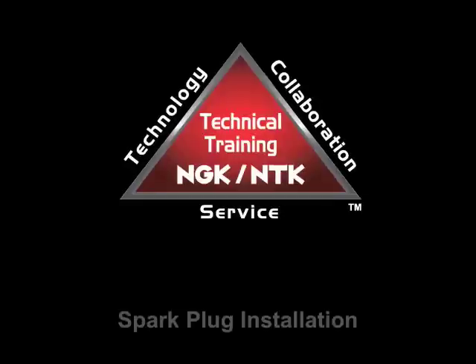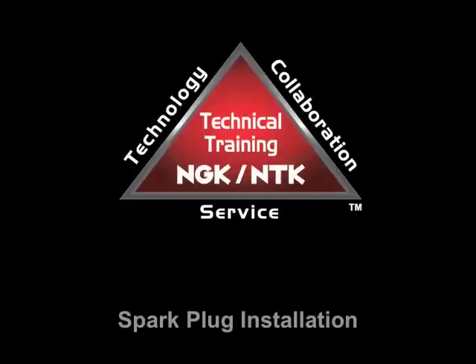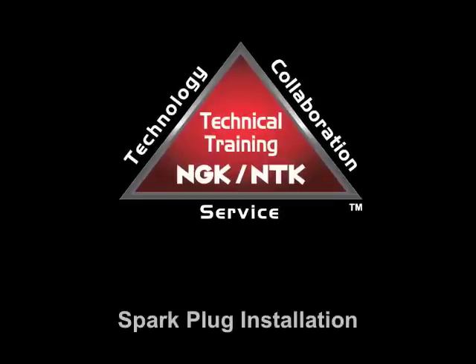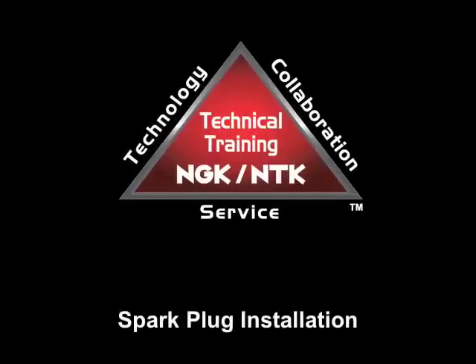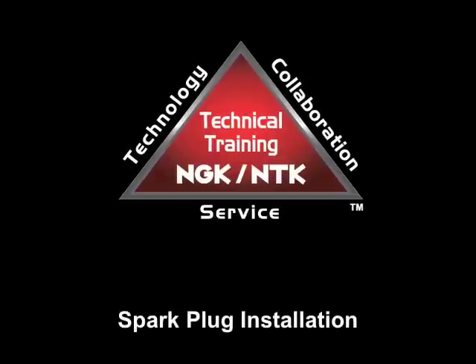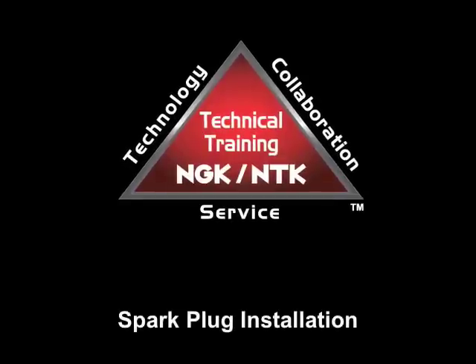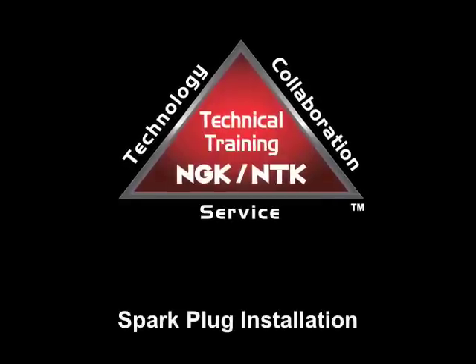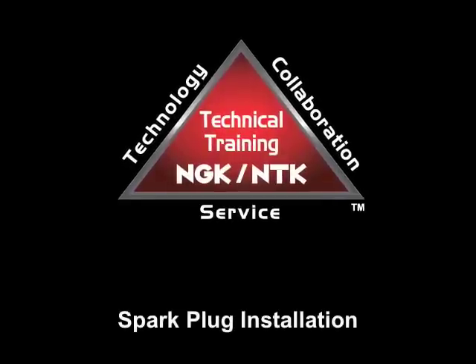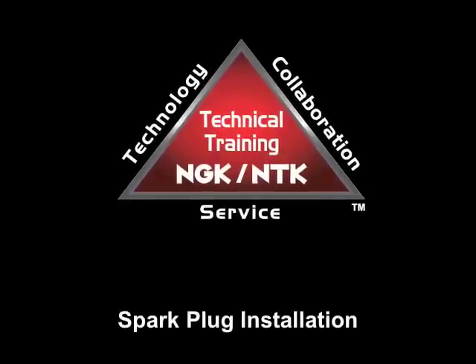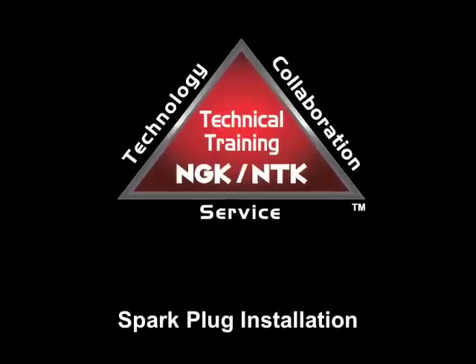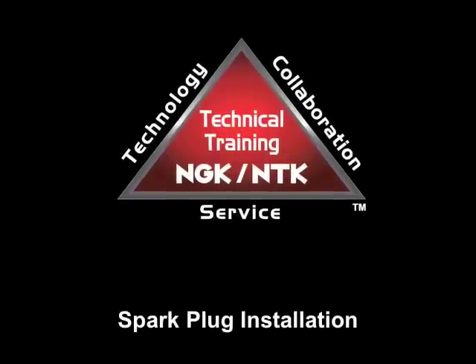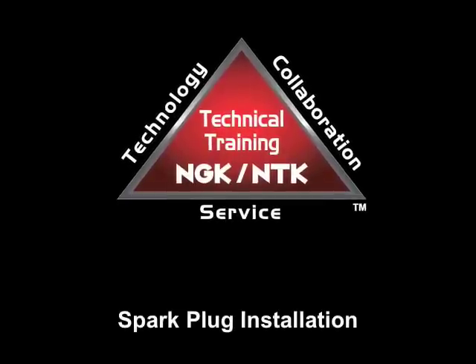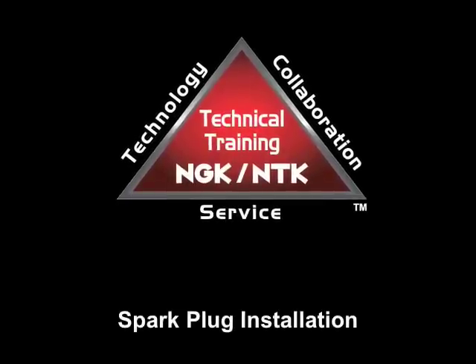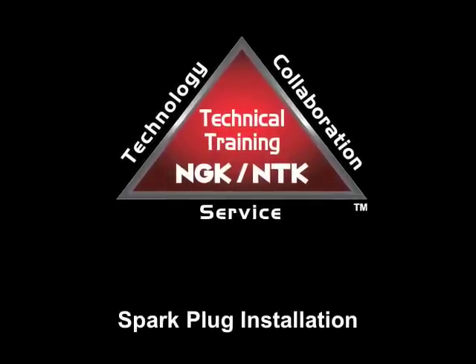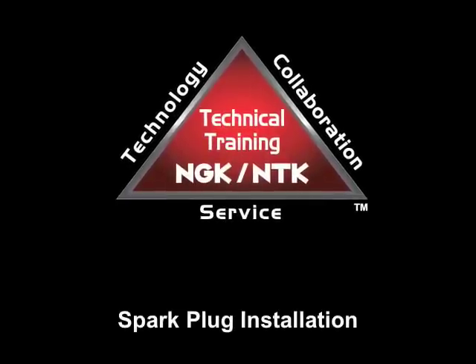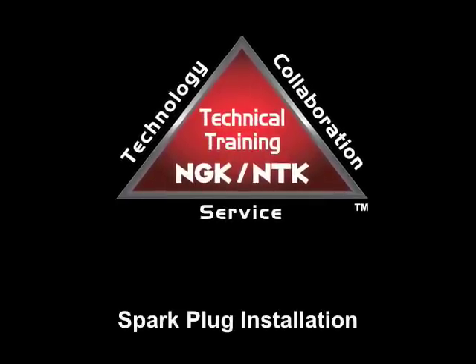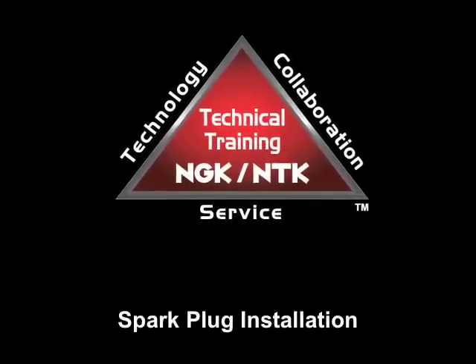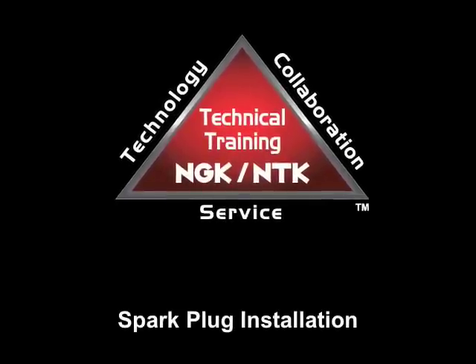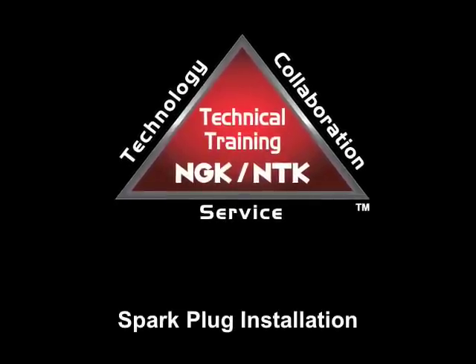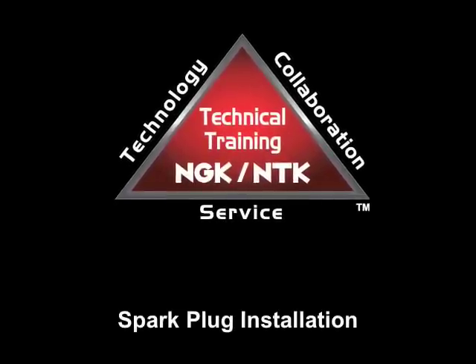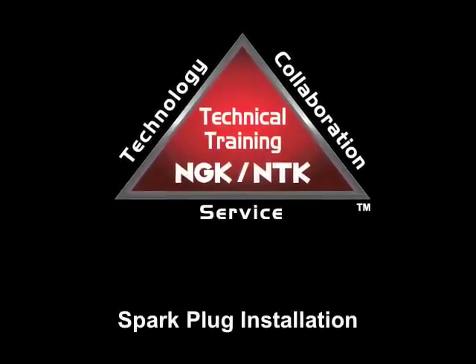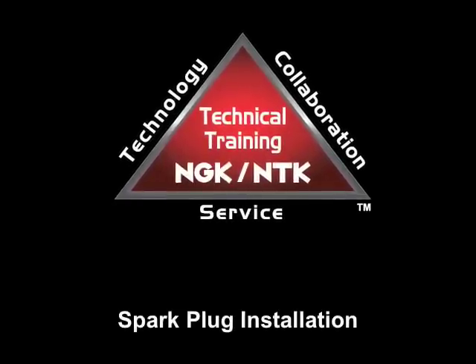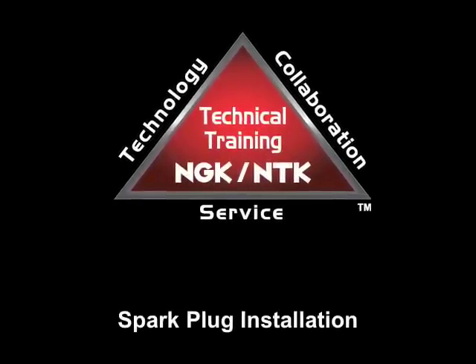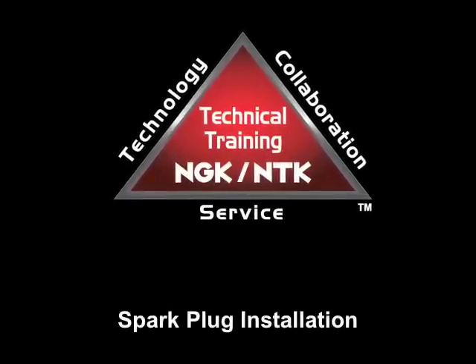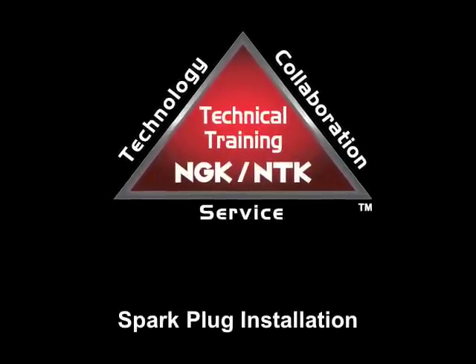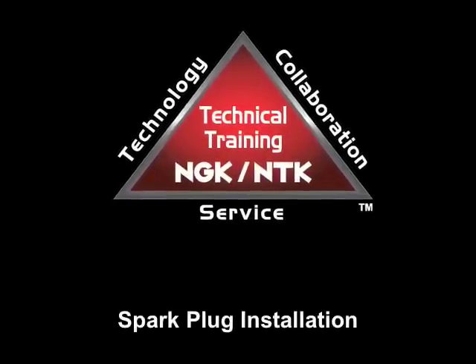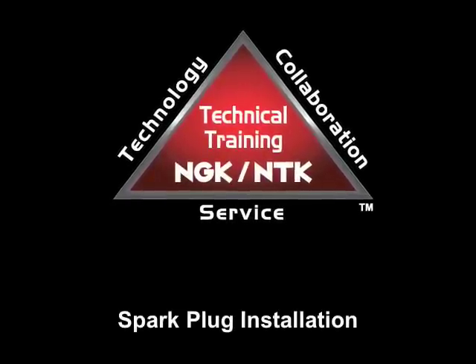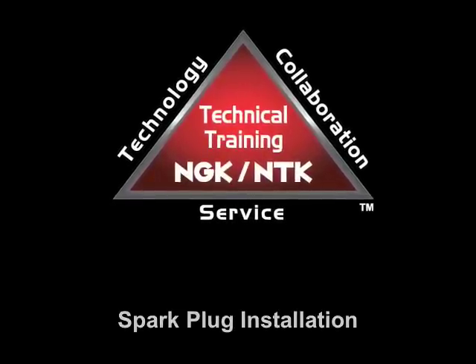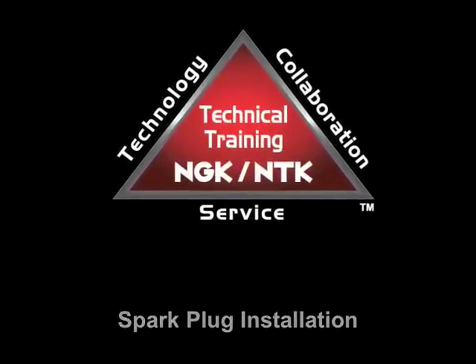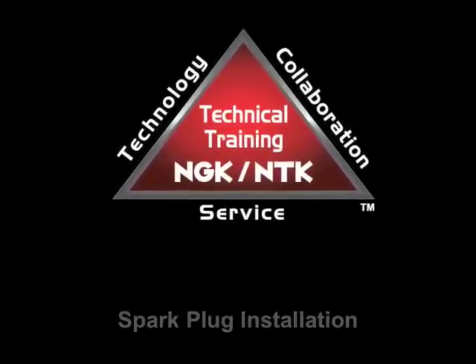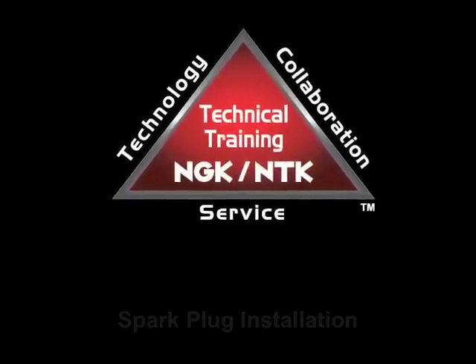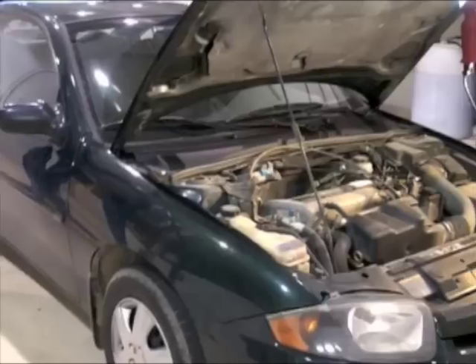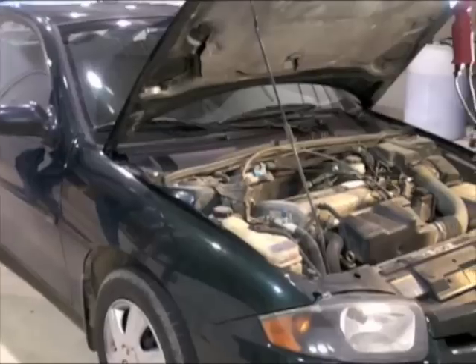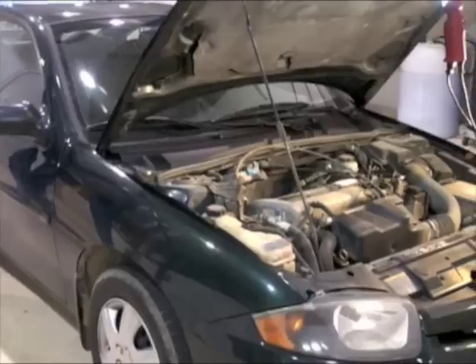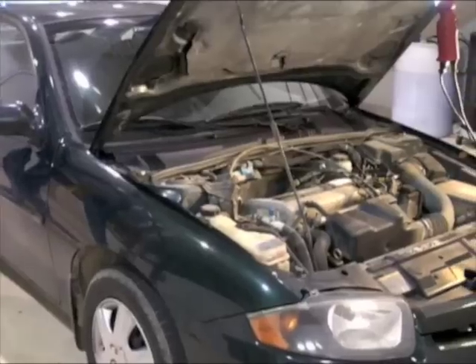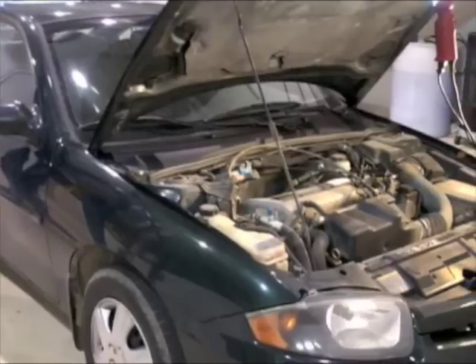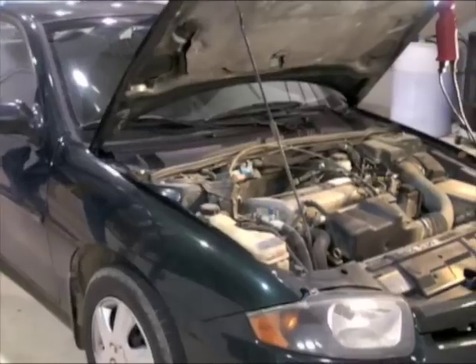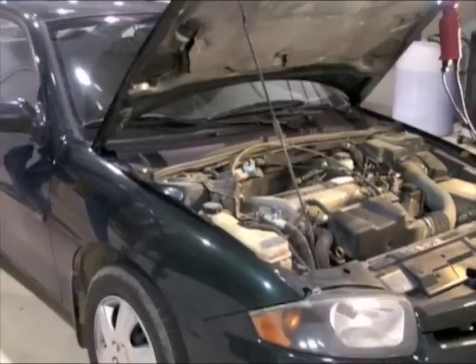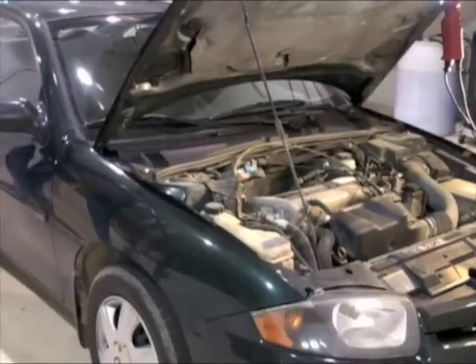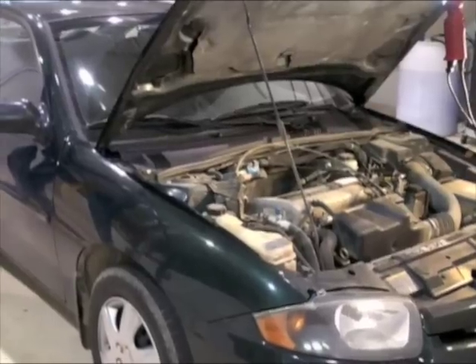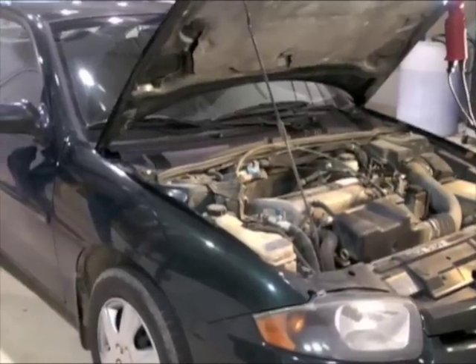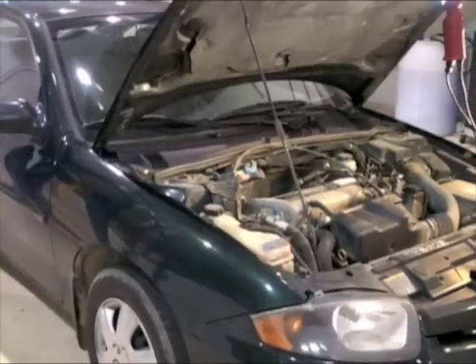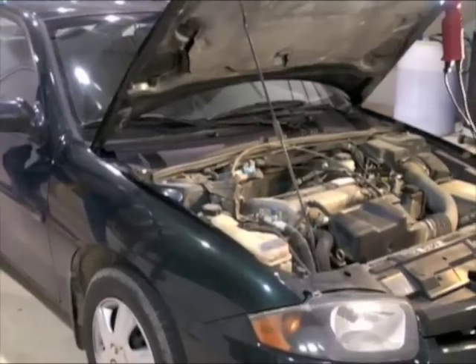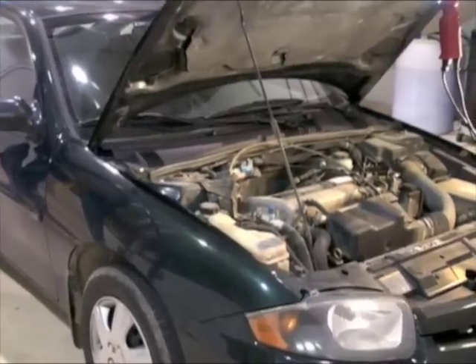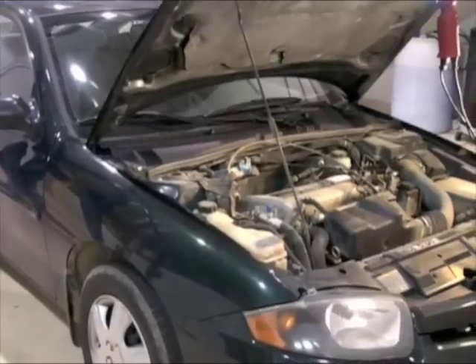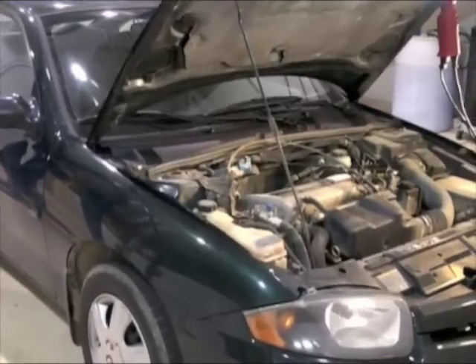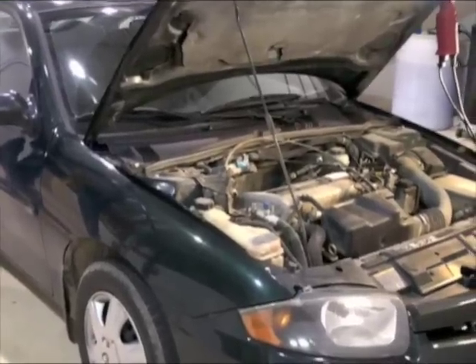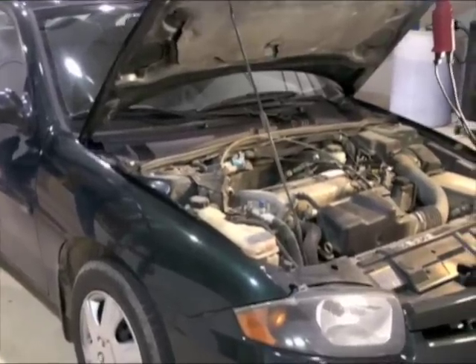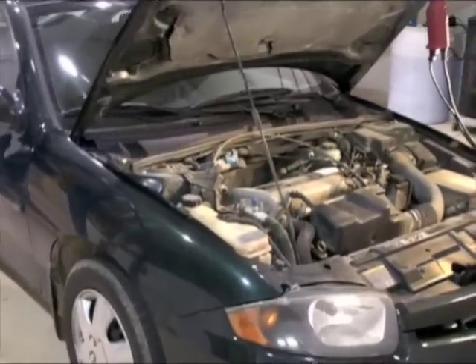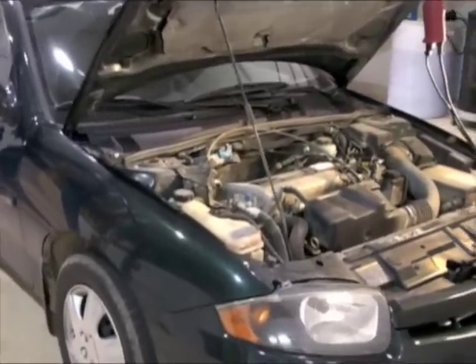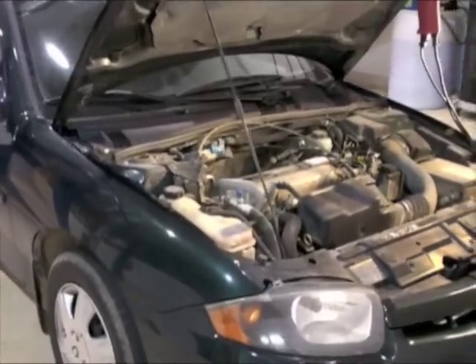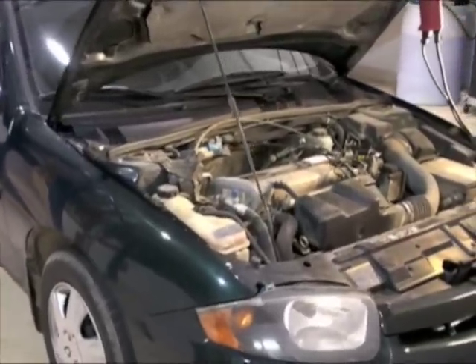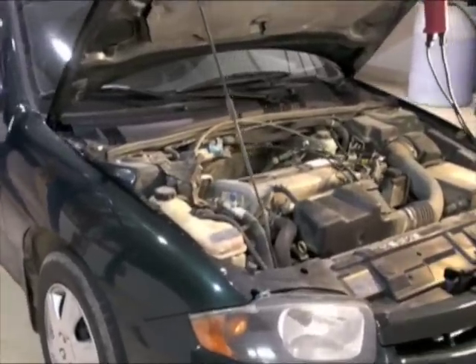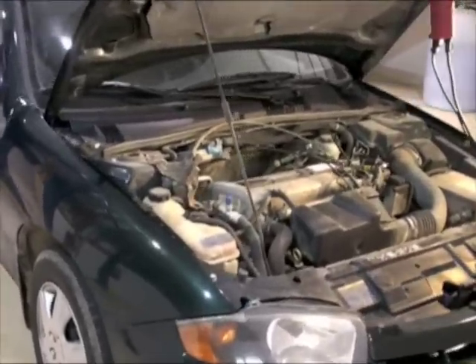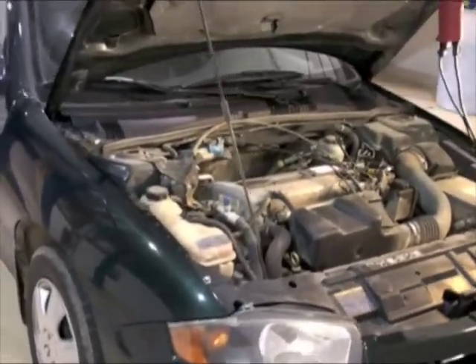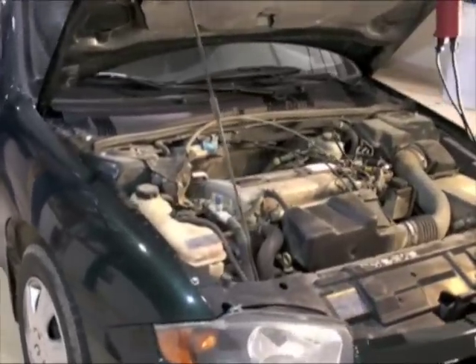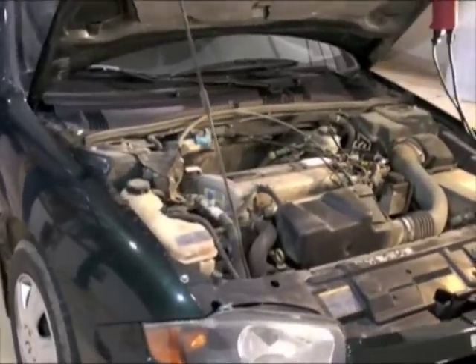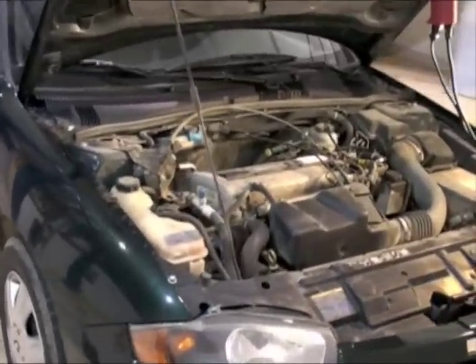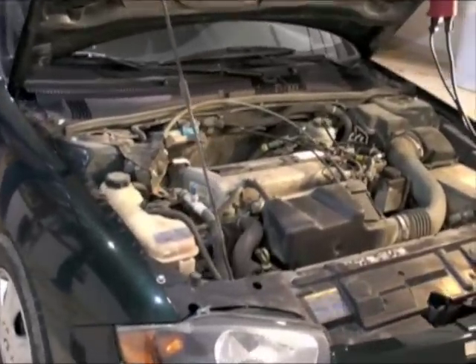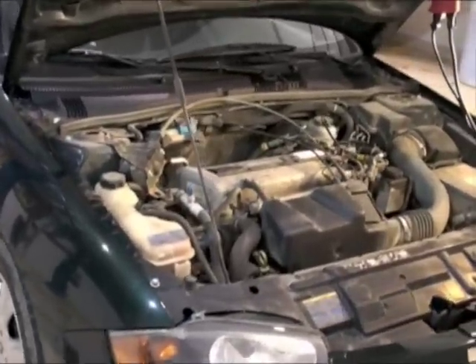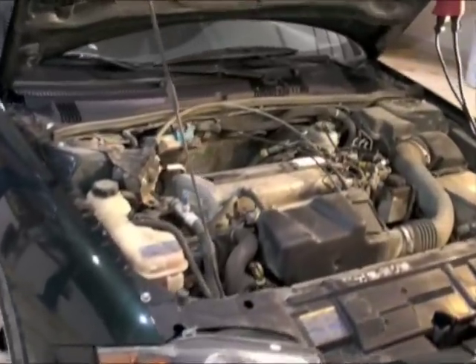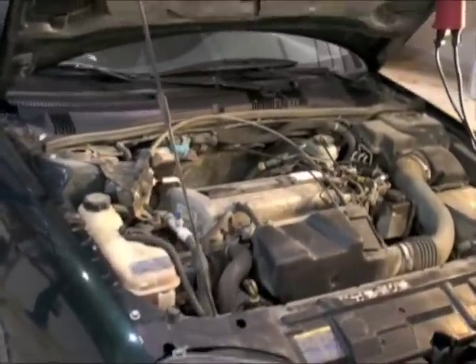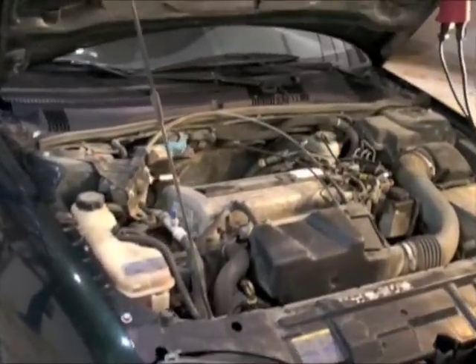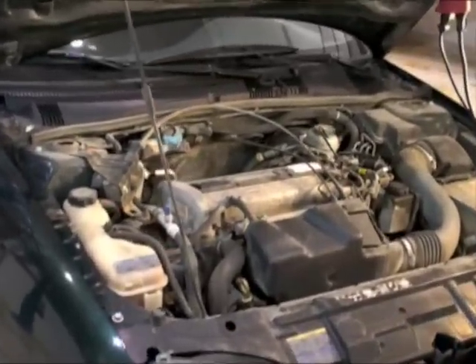Proper spark plug installation is key to your vehicle's performance. To demonstrate, we'll change the spark plugs on this late model Chevy Cavalier.